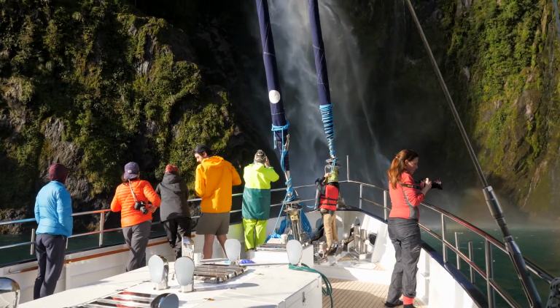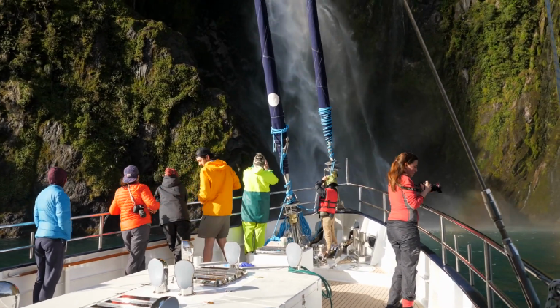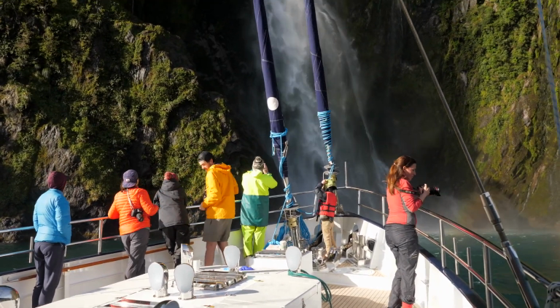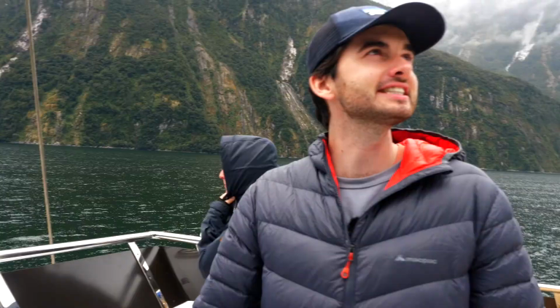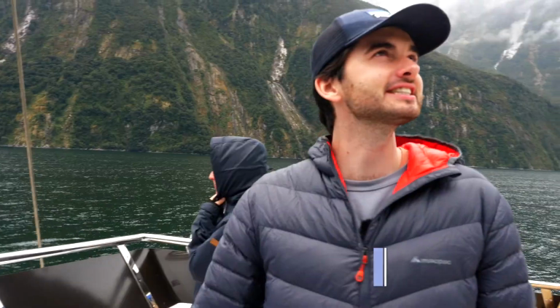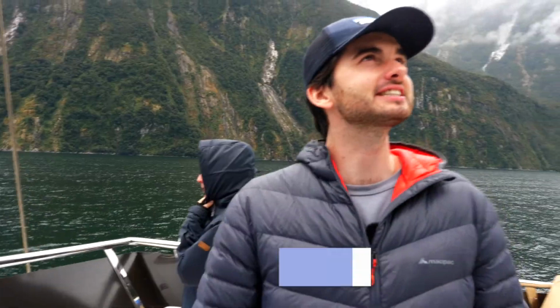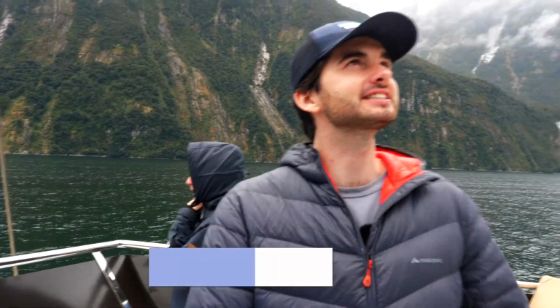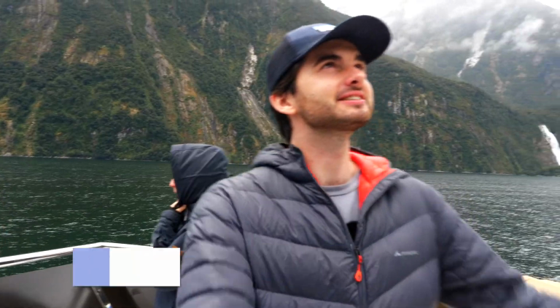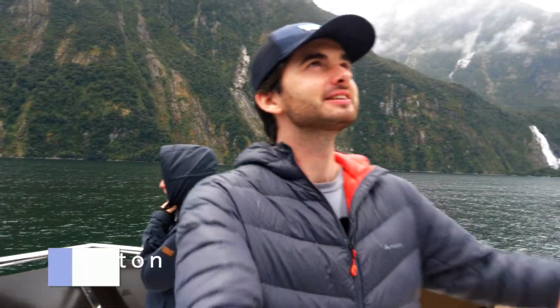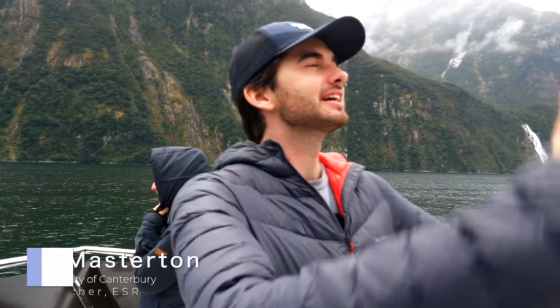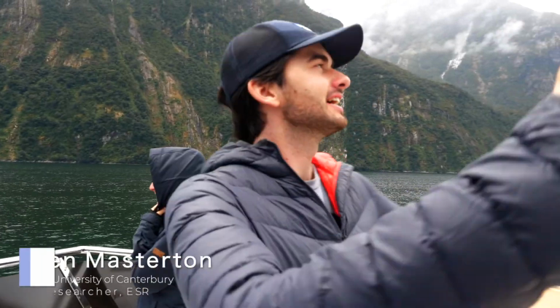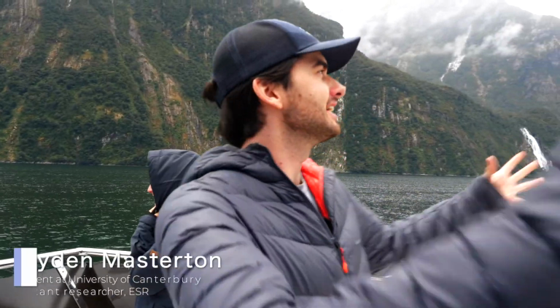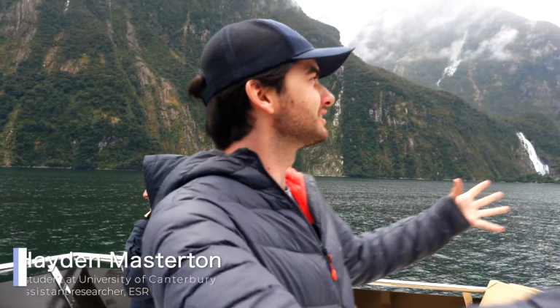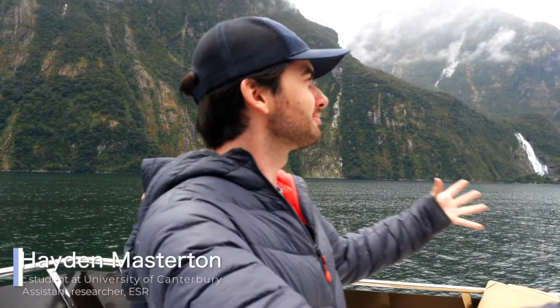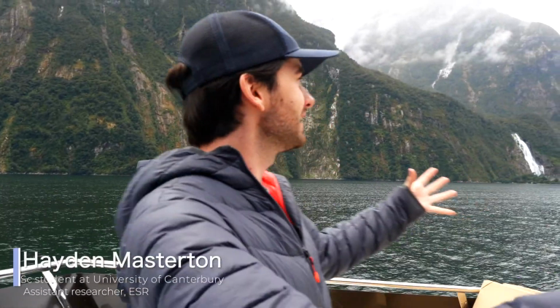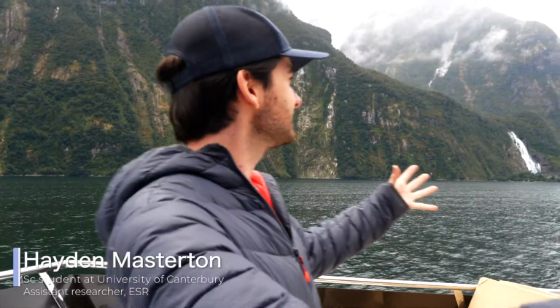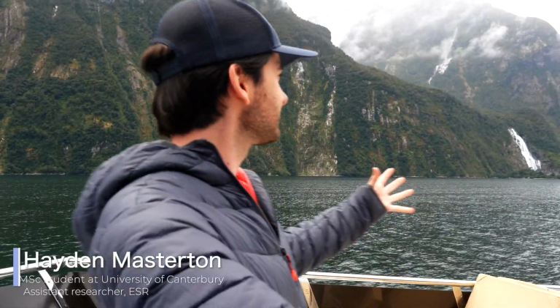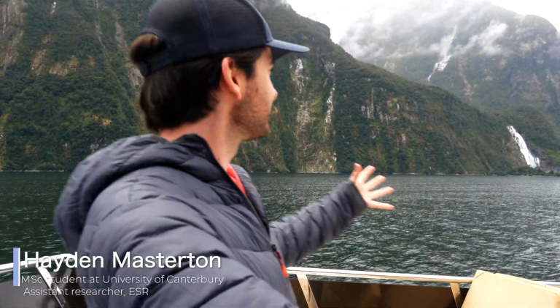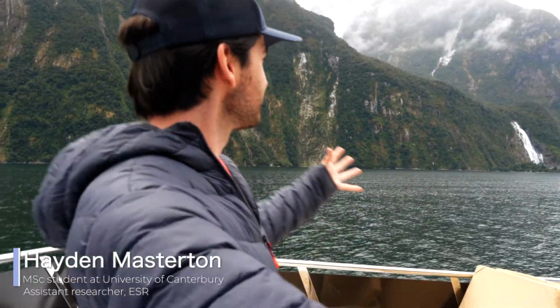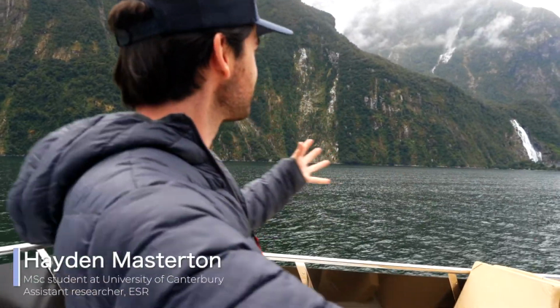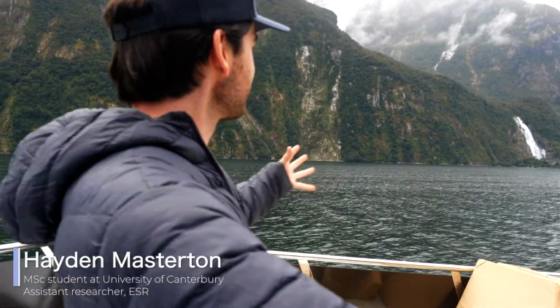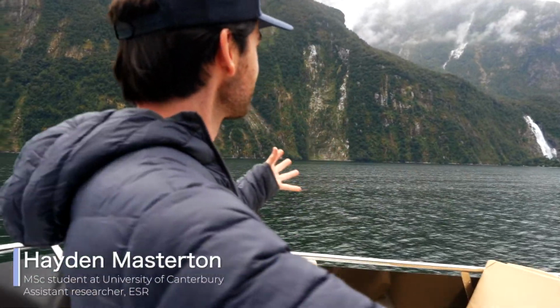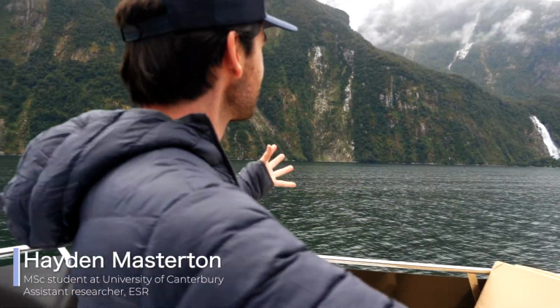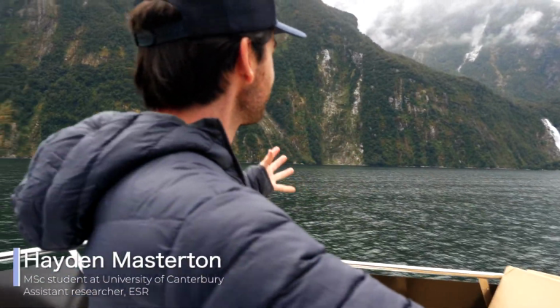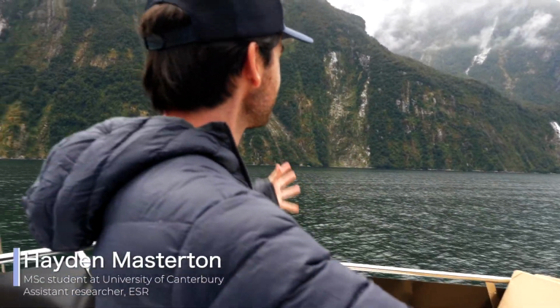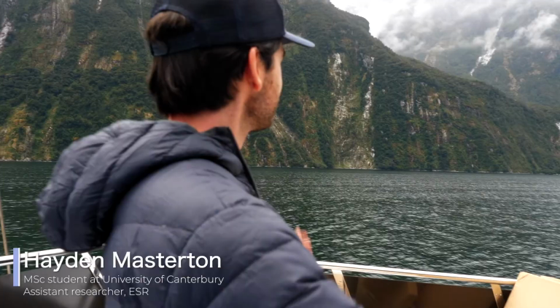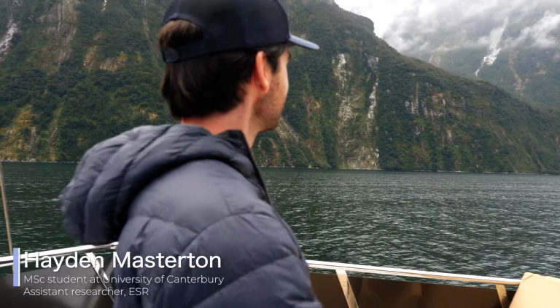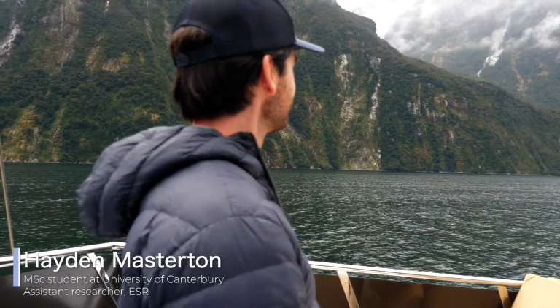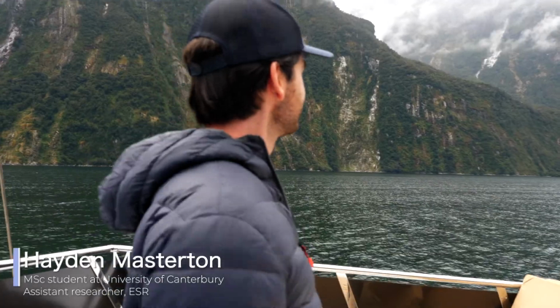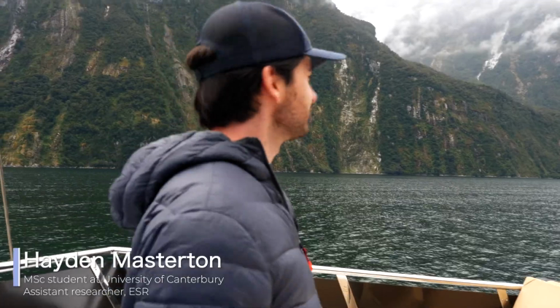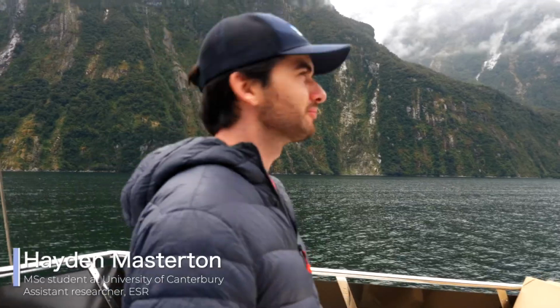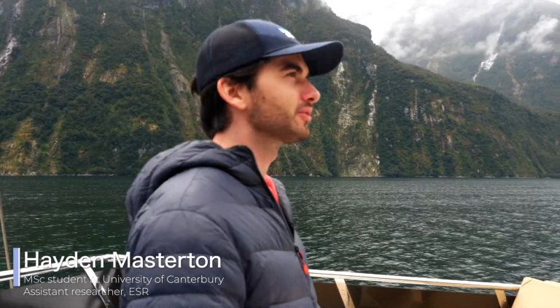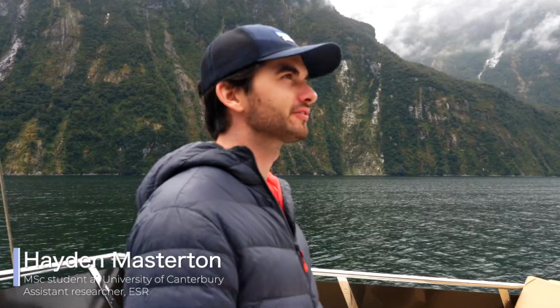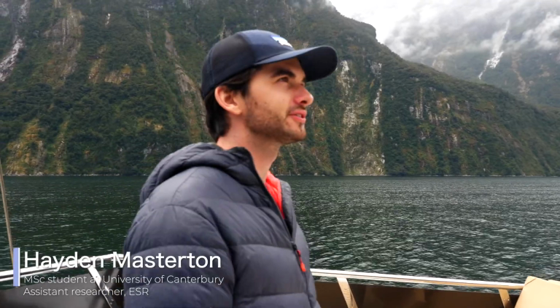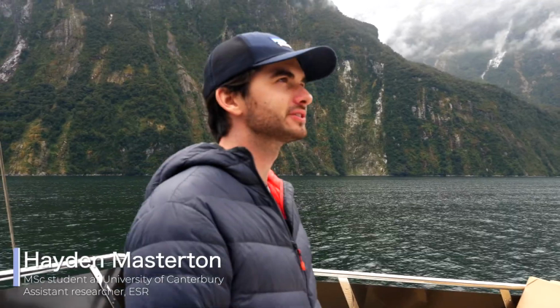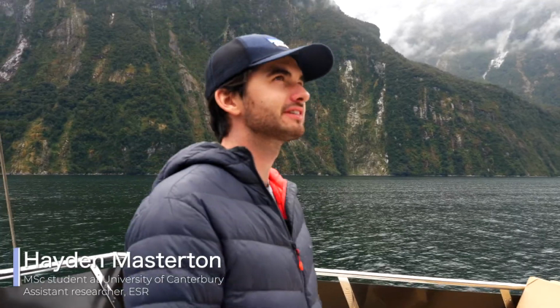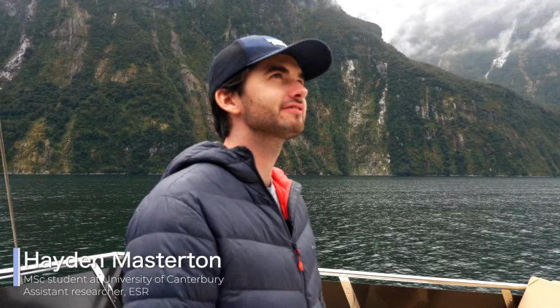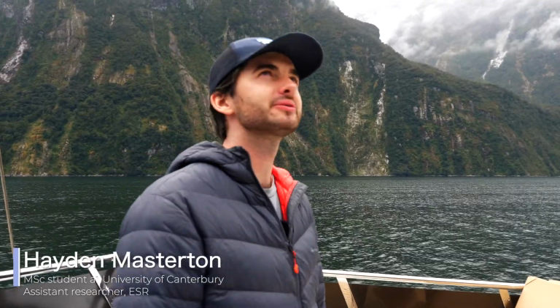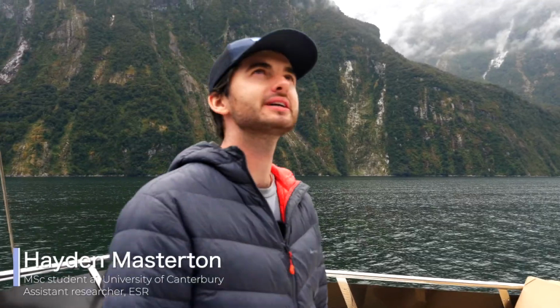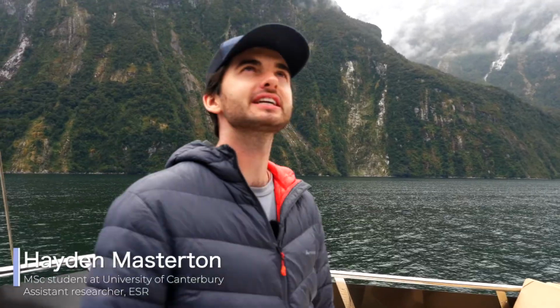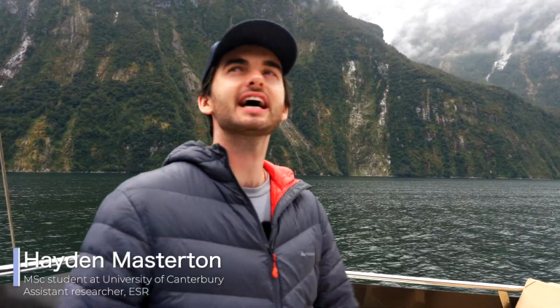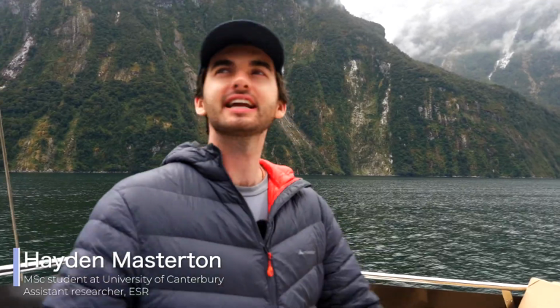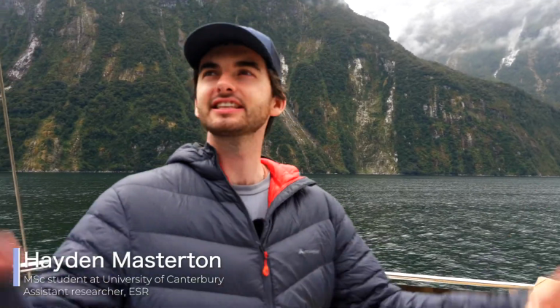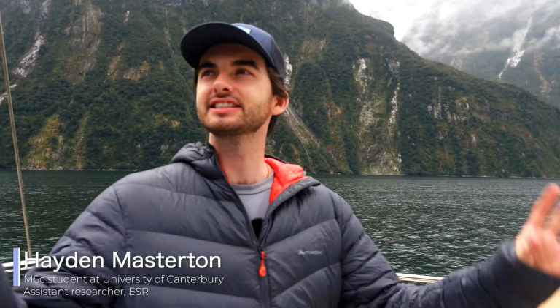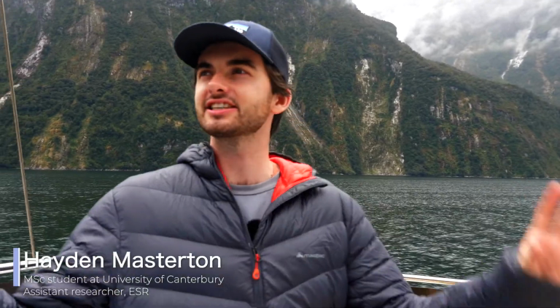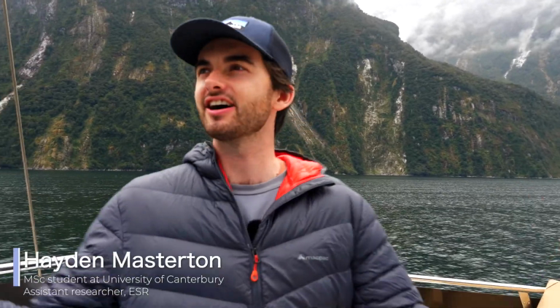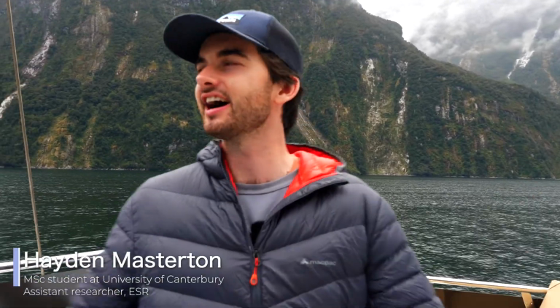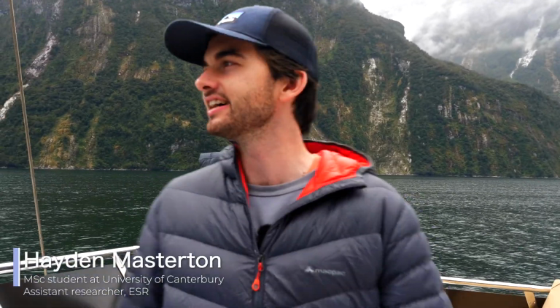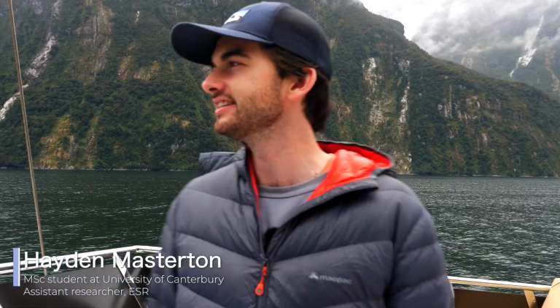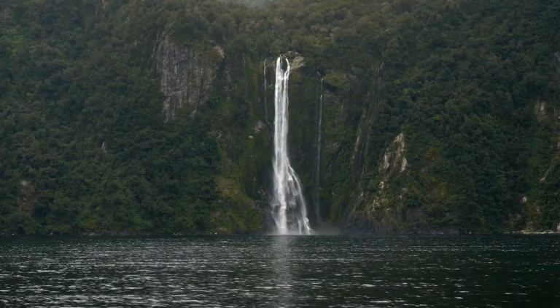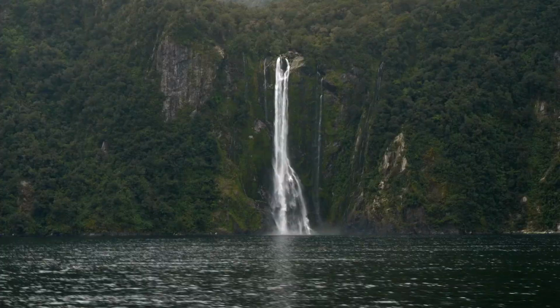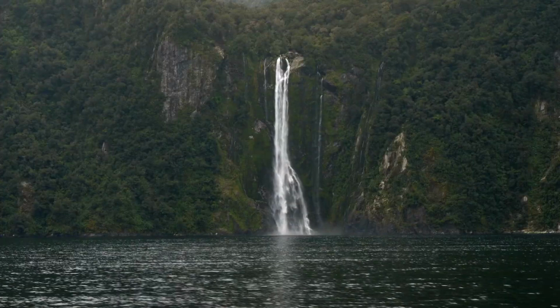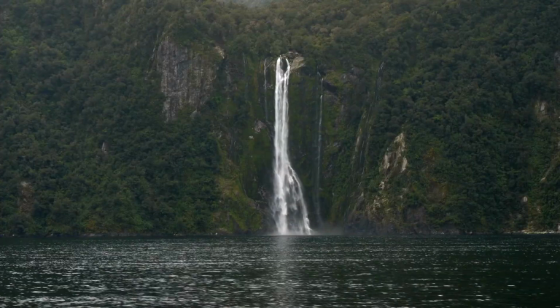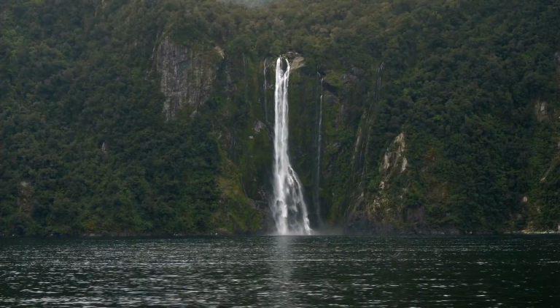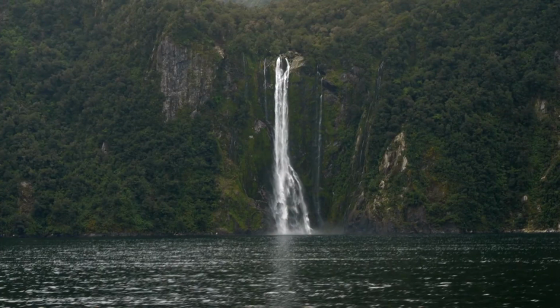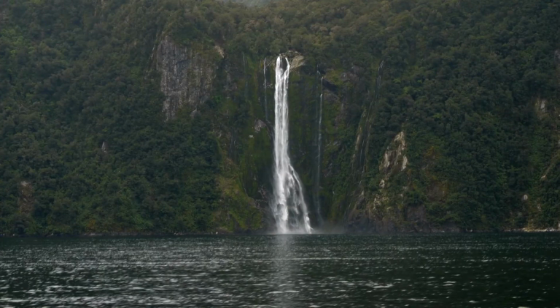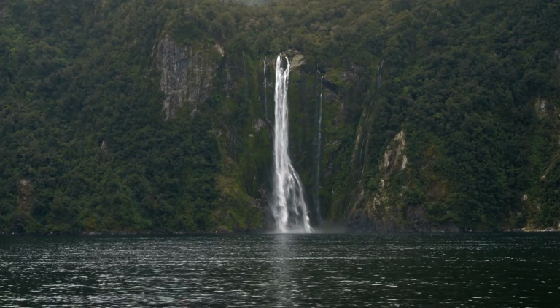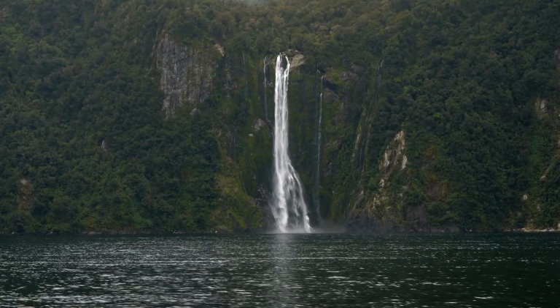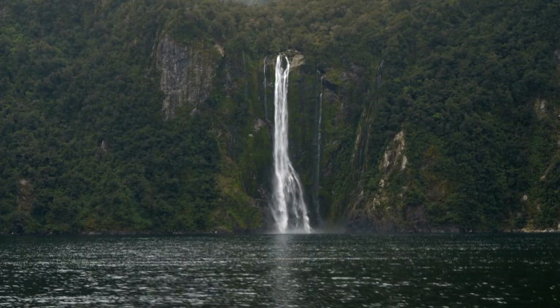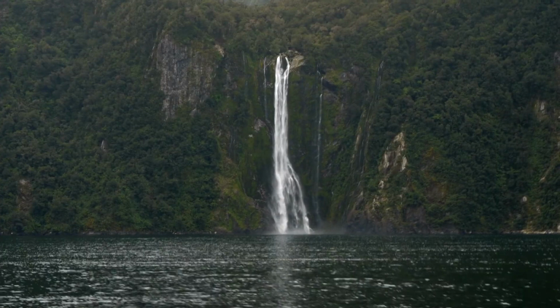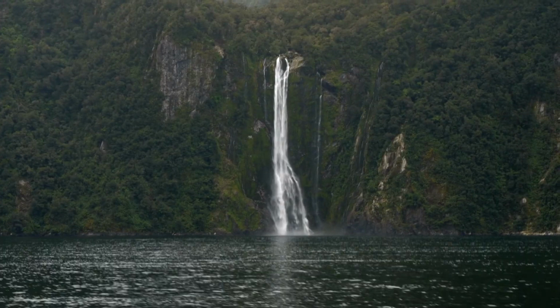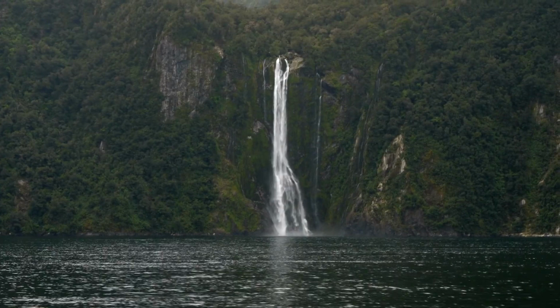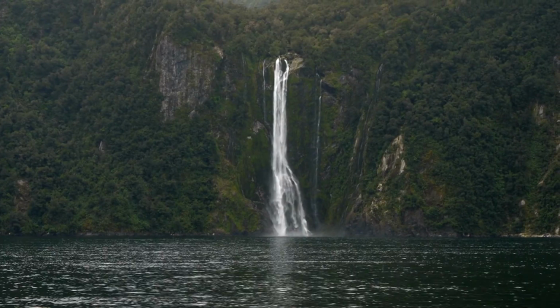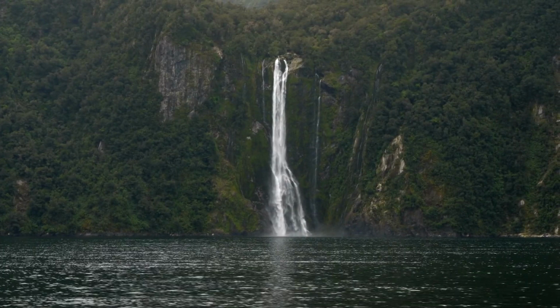This place is massive. You just look everywhere — waterfalls everywhere, cloud in the sky. Beautiful.